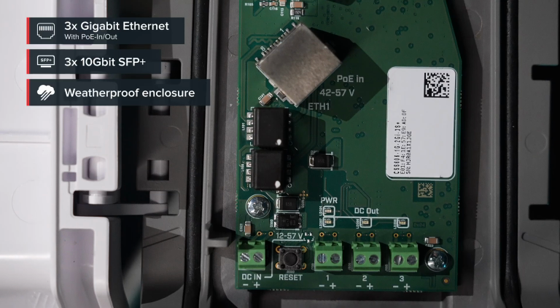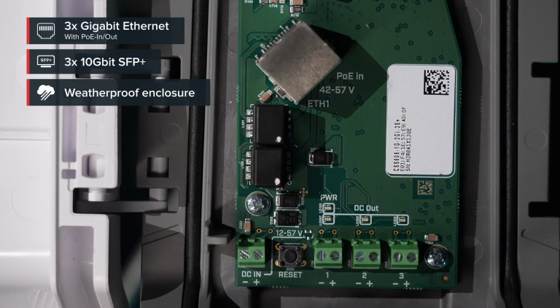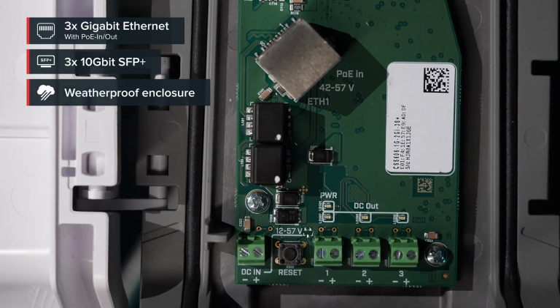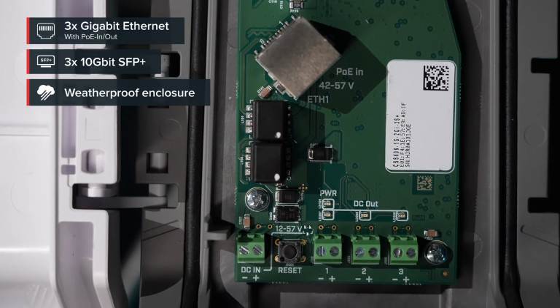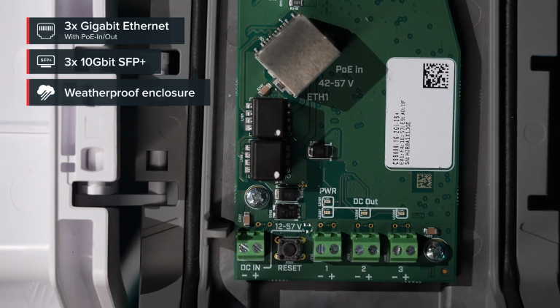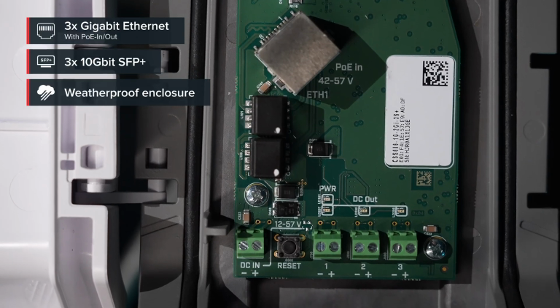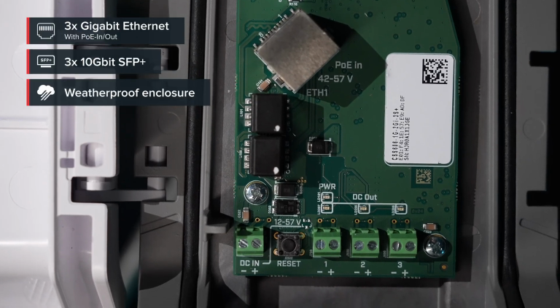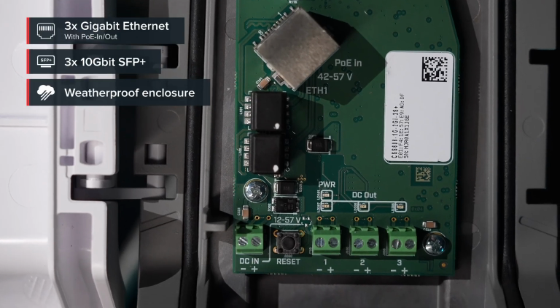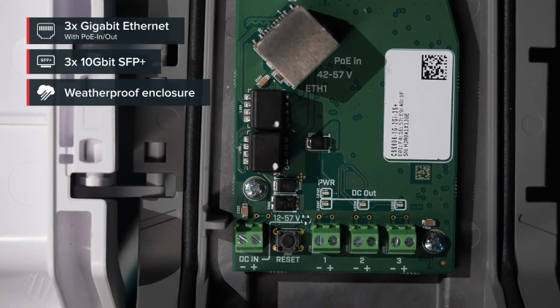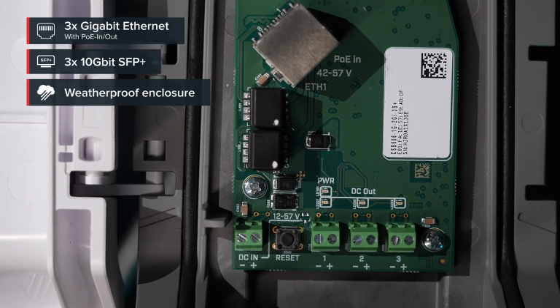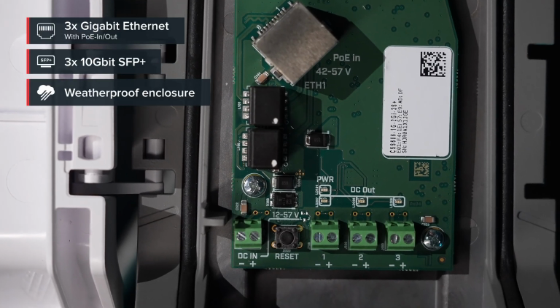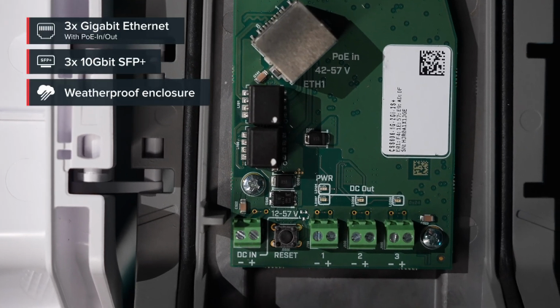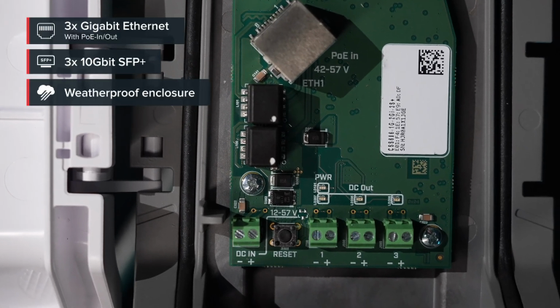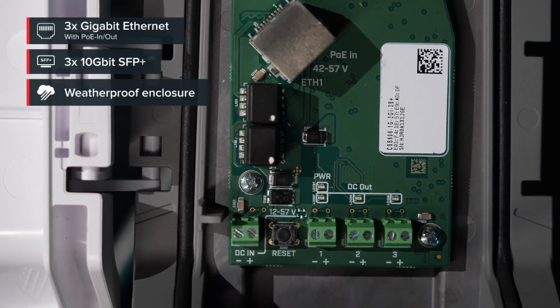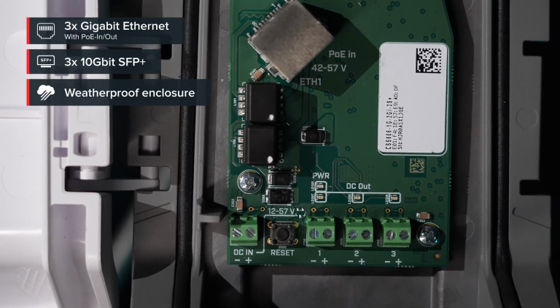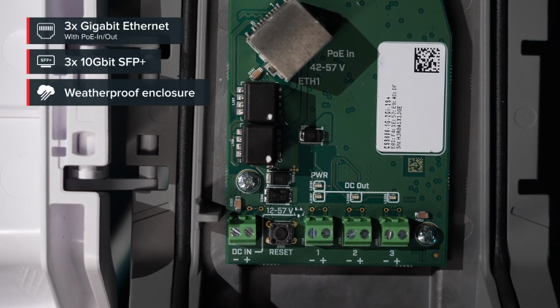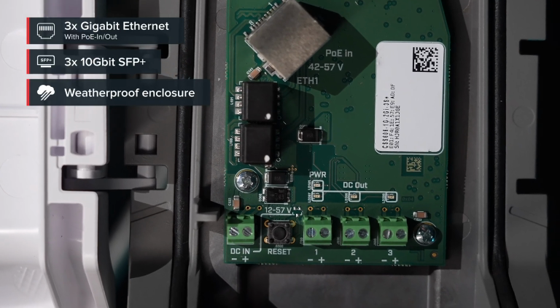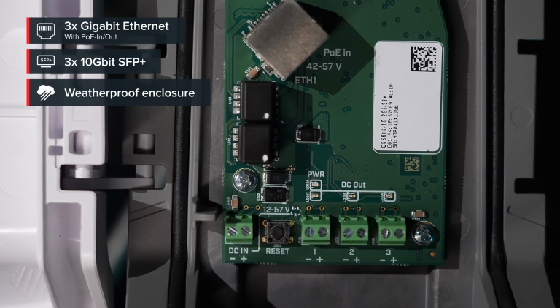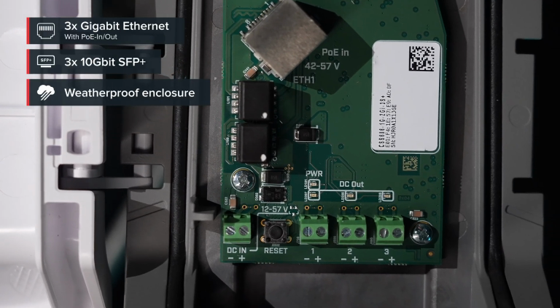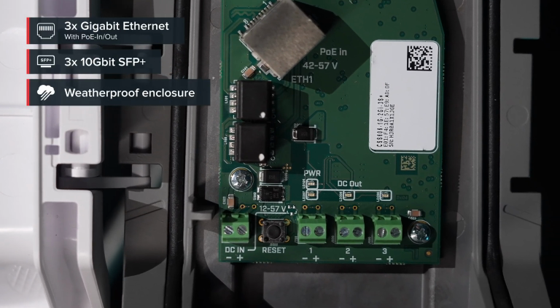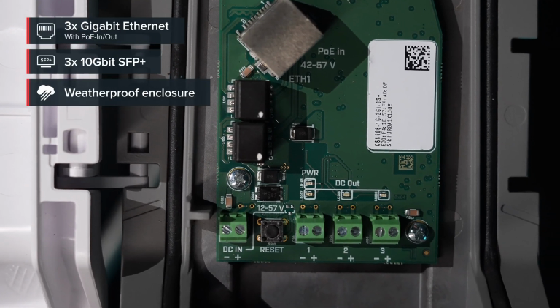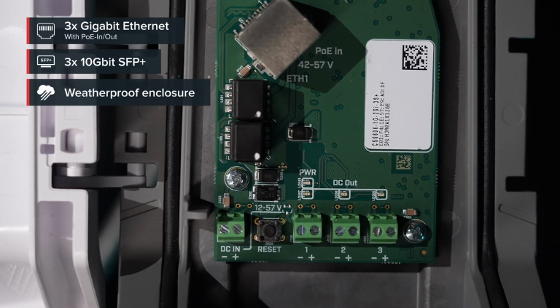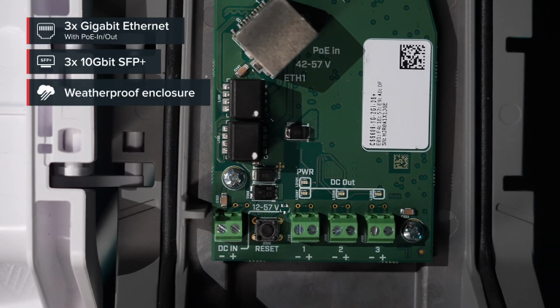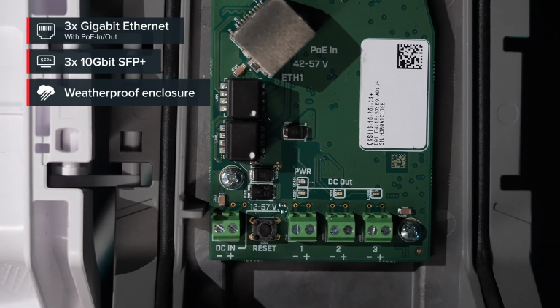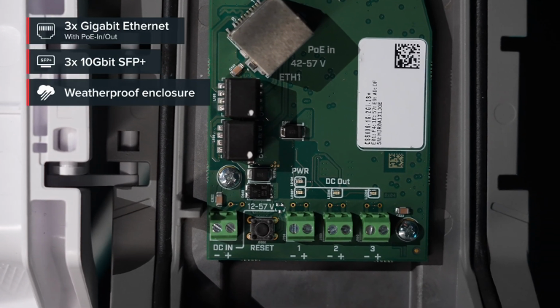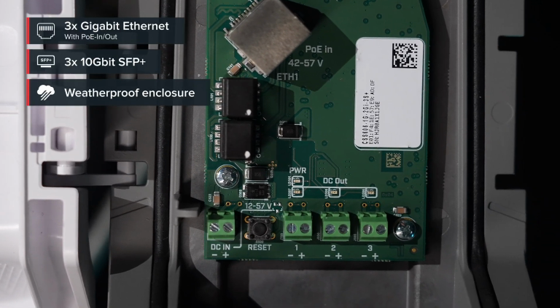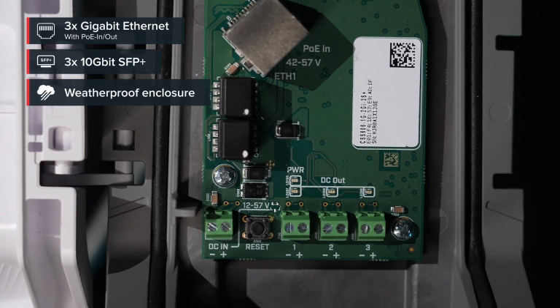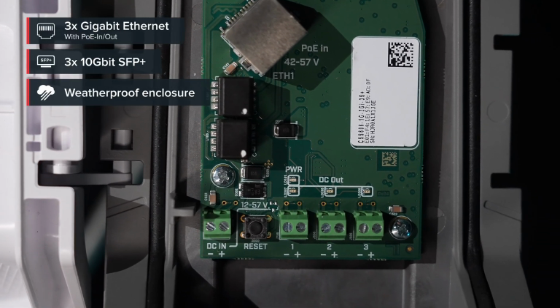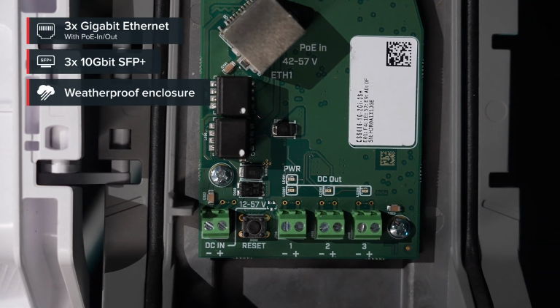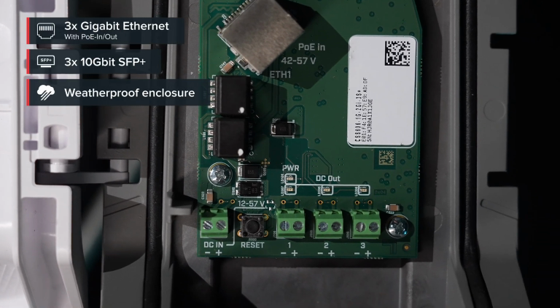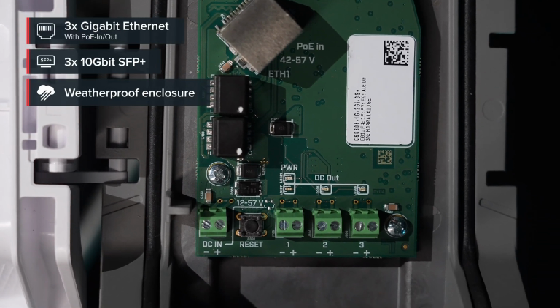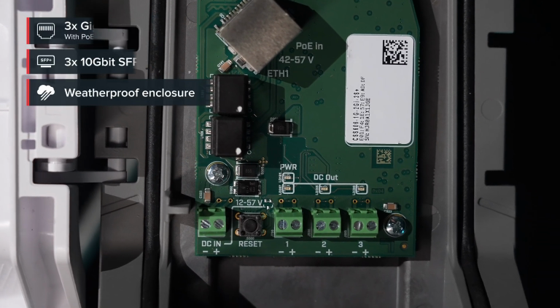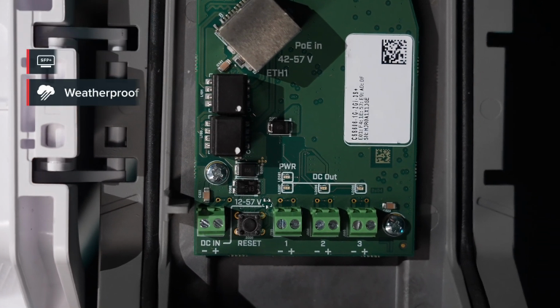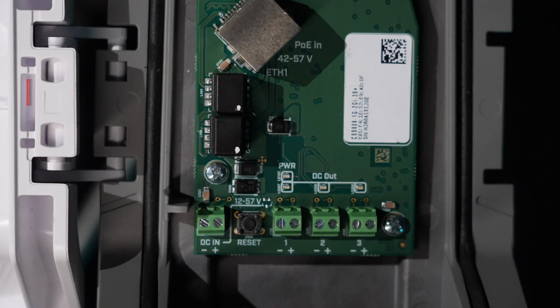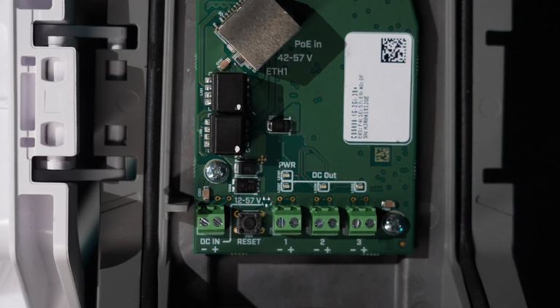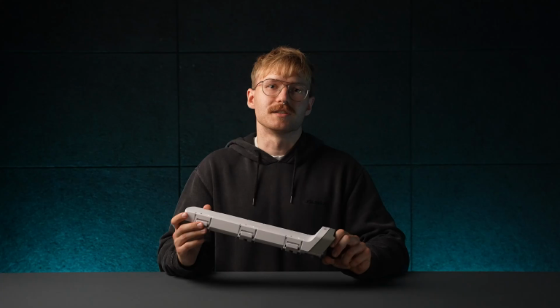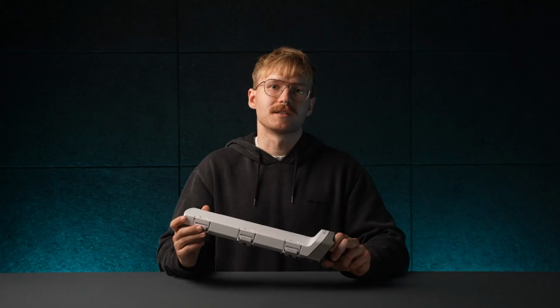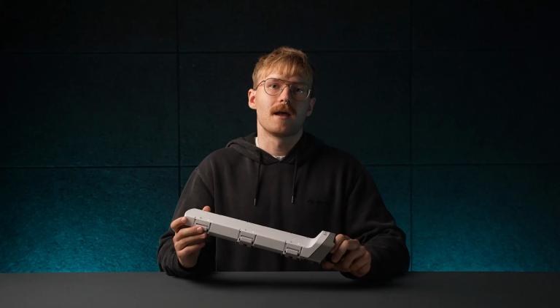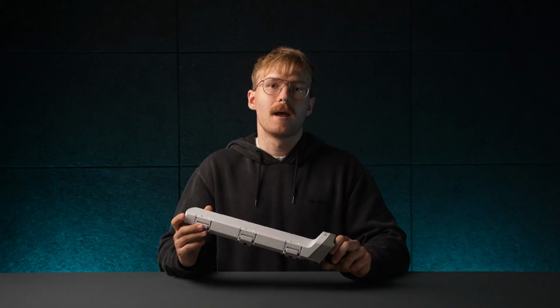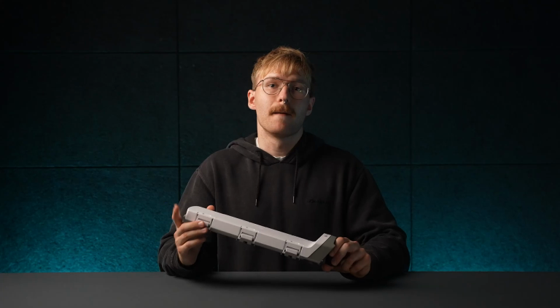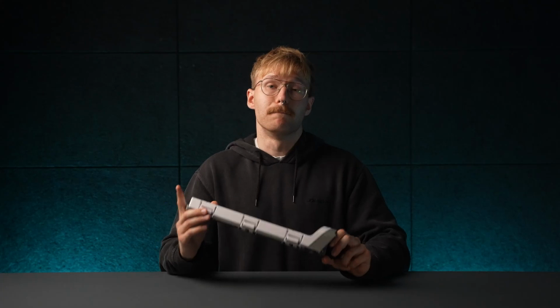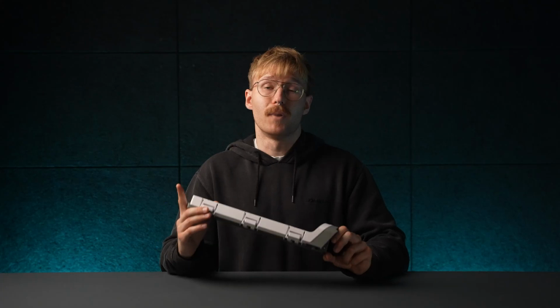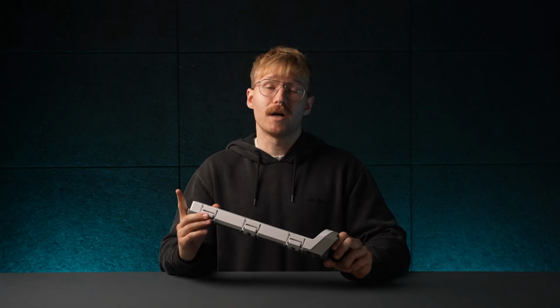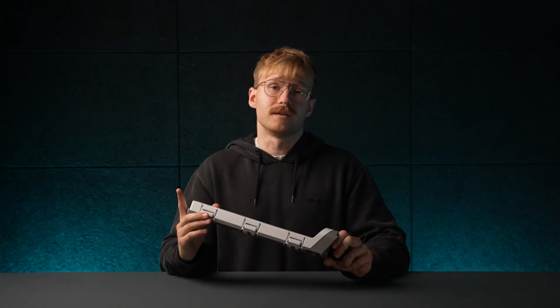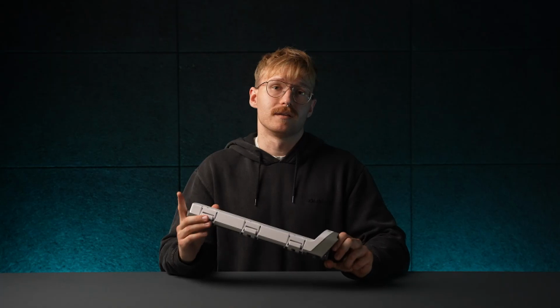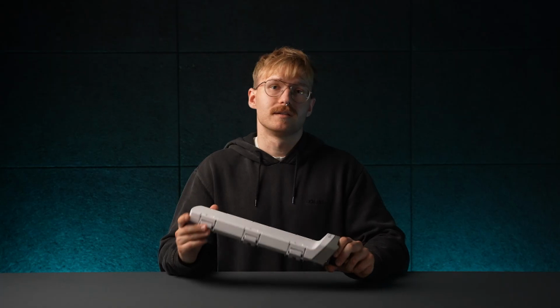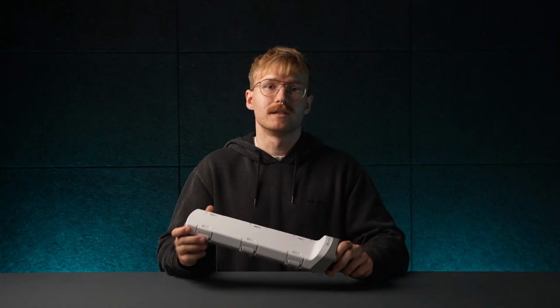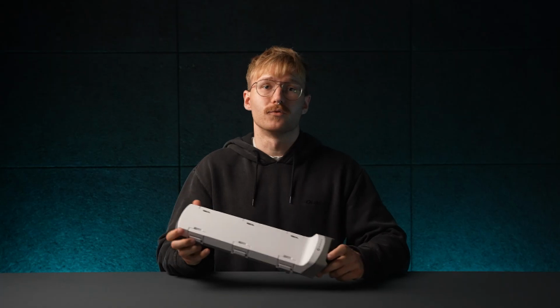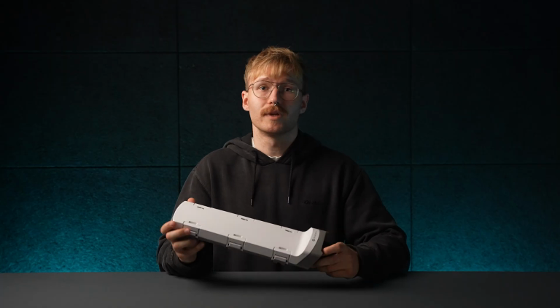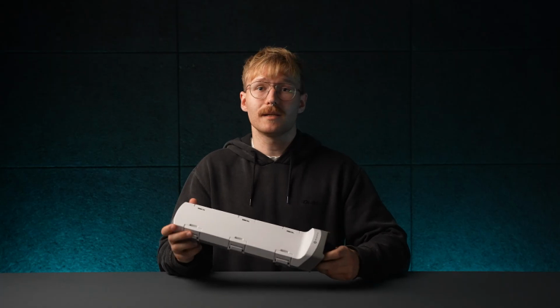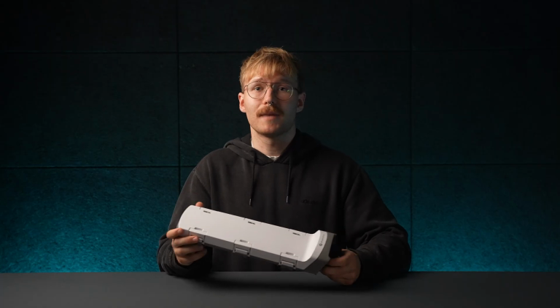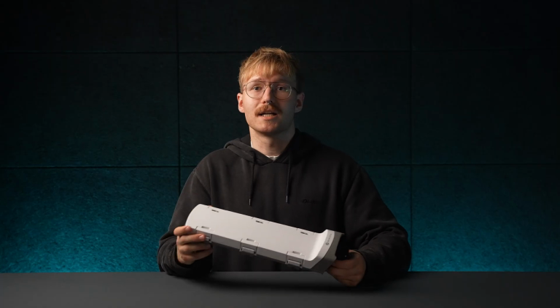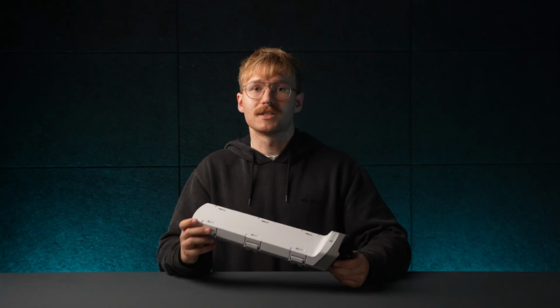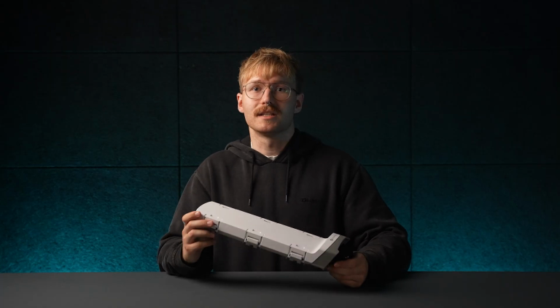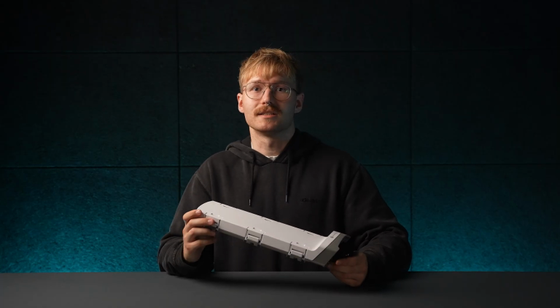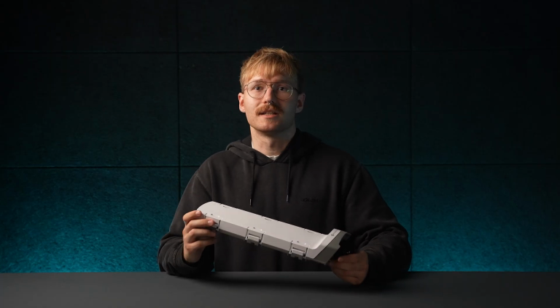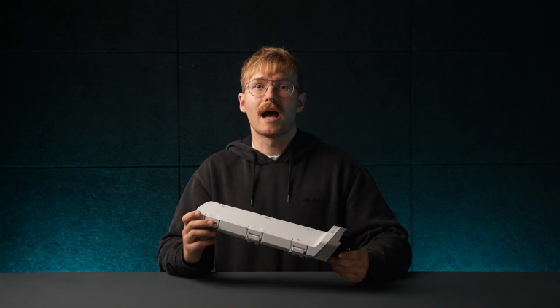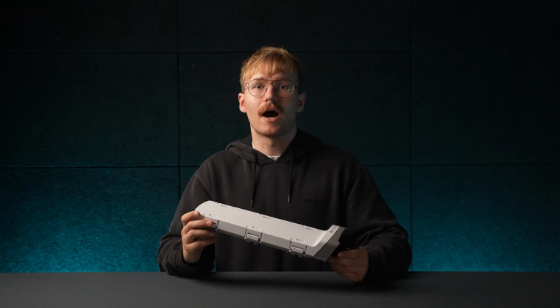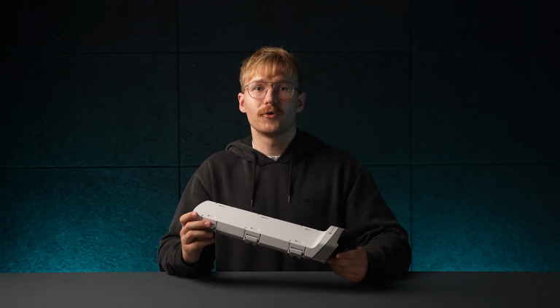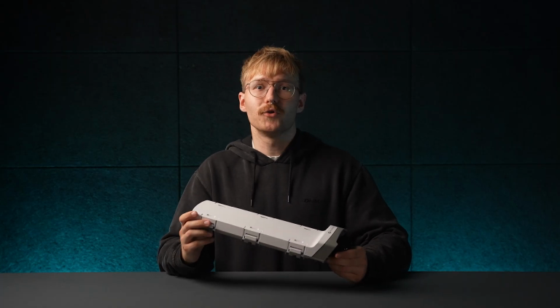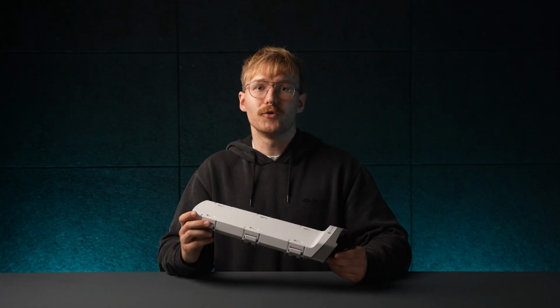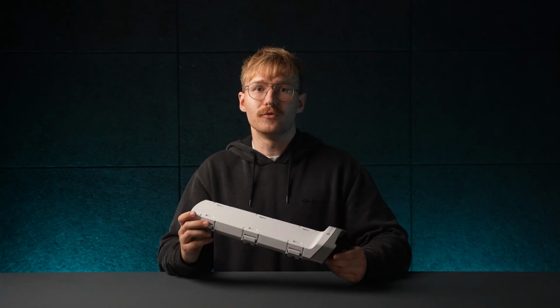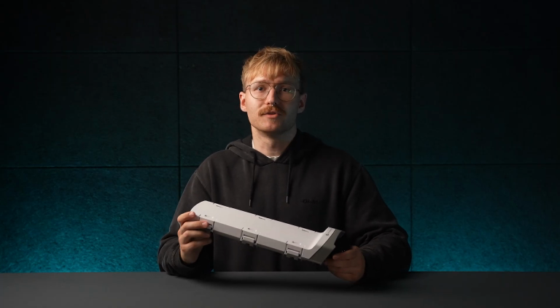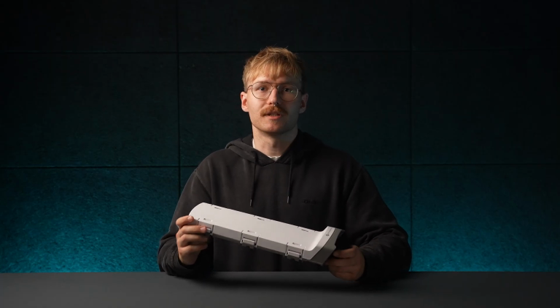Sturdy and heavy, this should last you a lifetime — even on Mars. But the real magic is in how you use it.